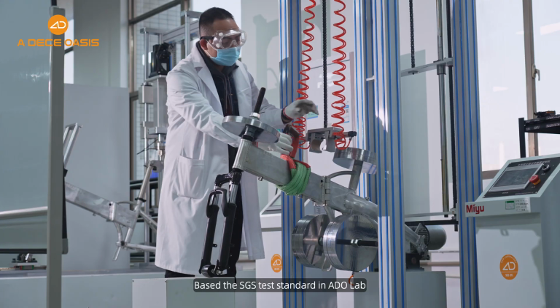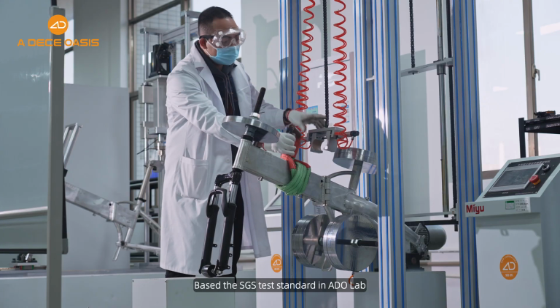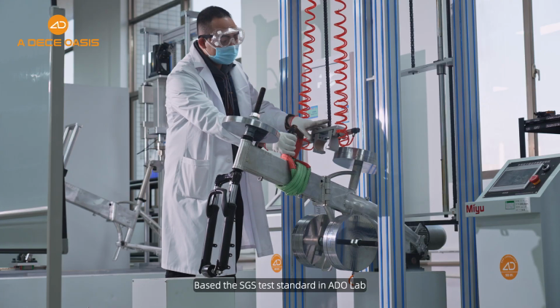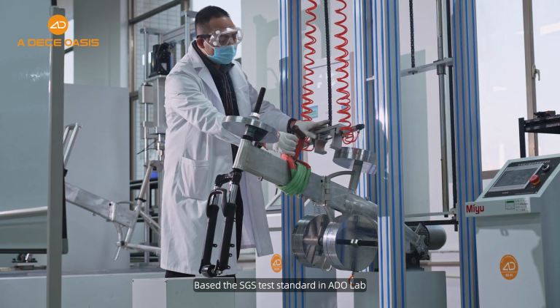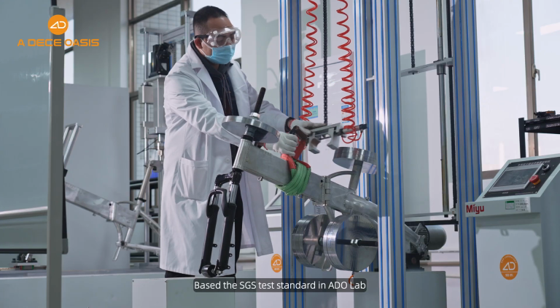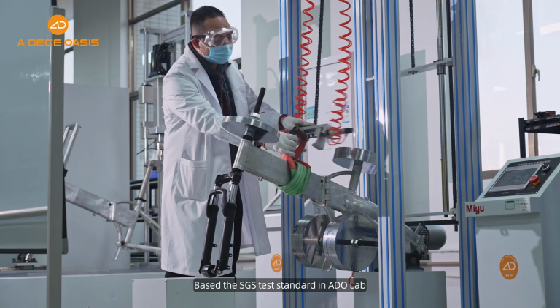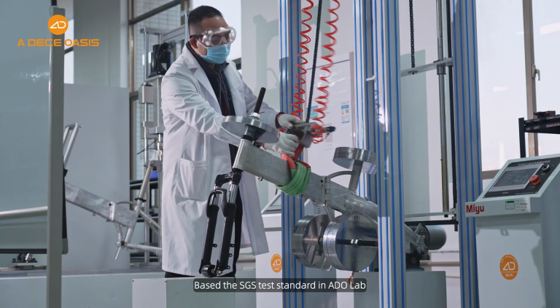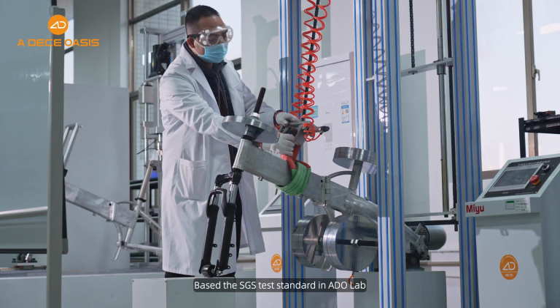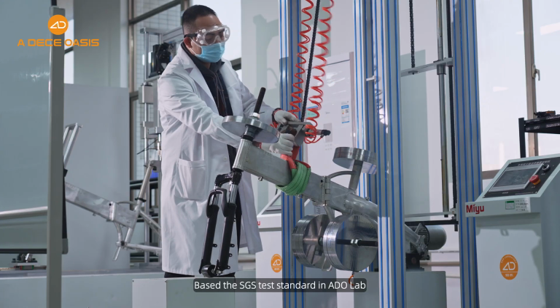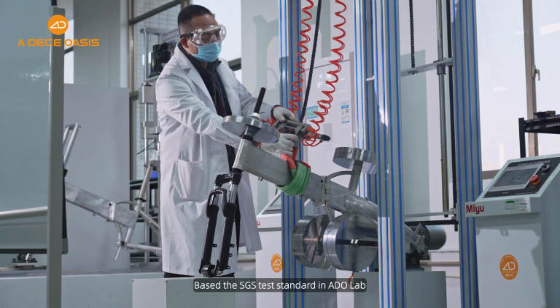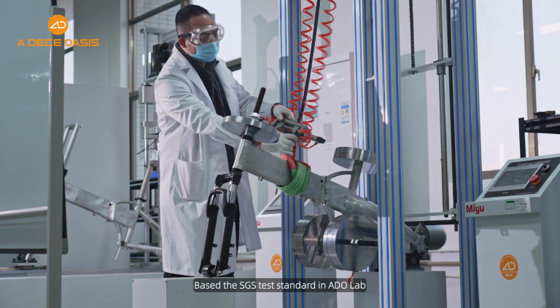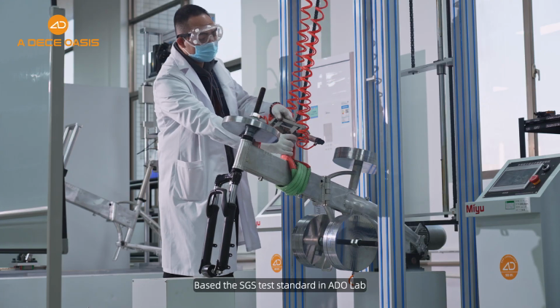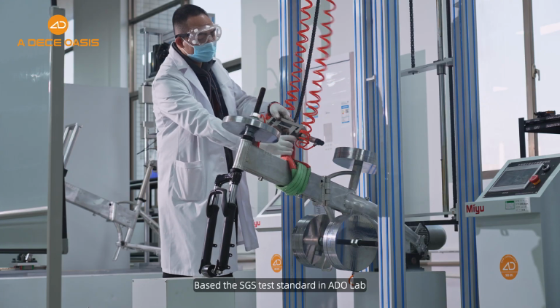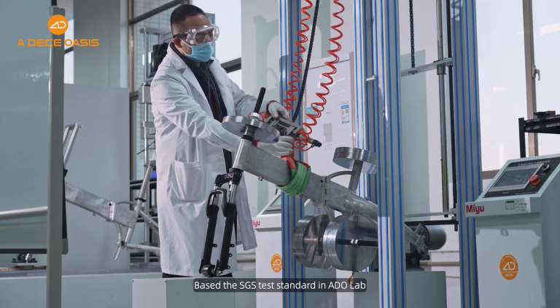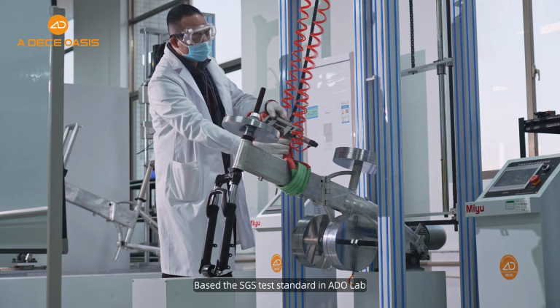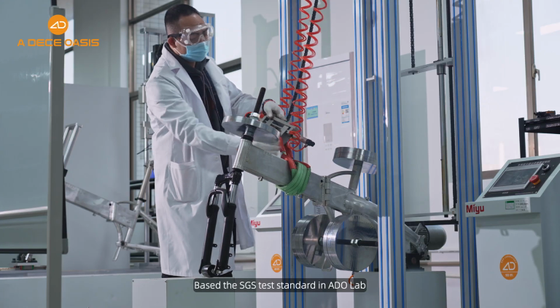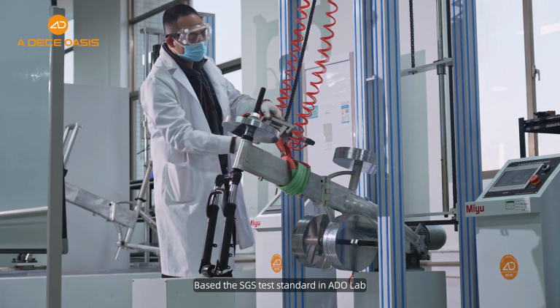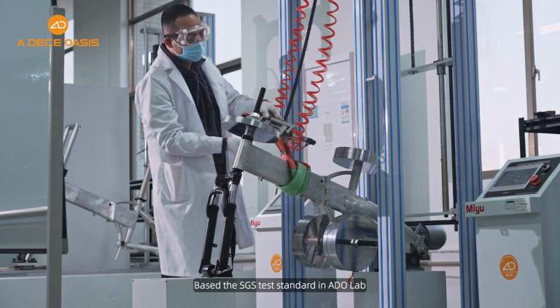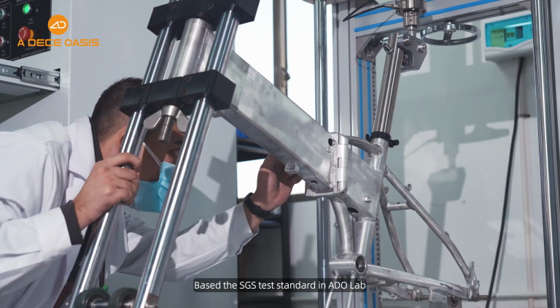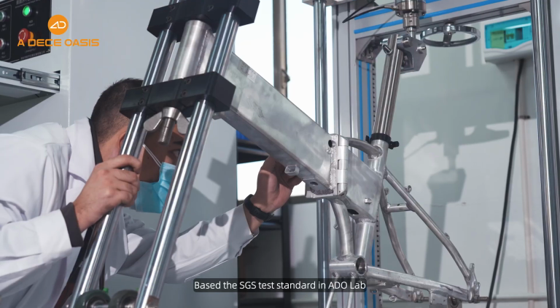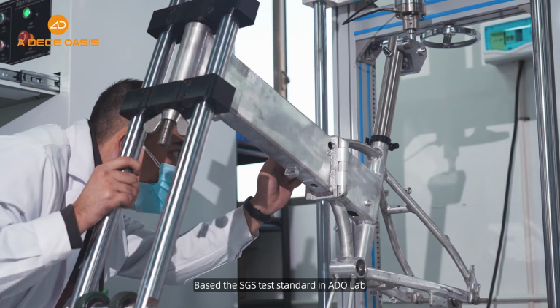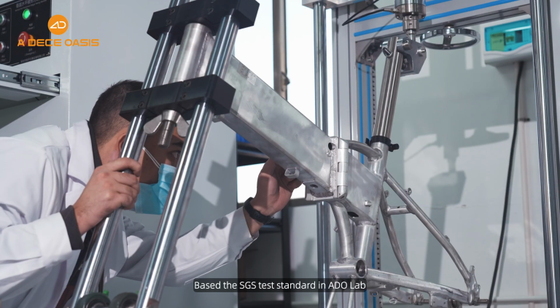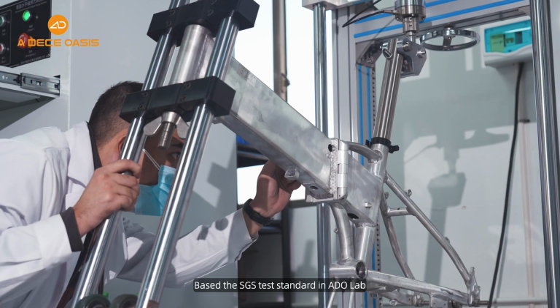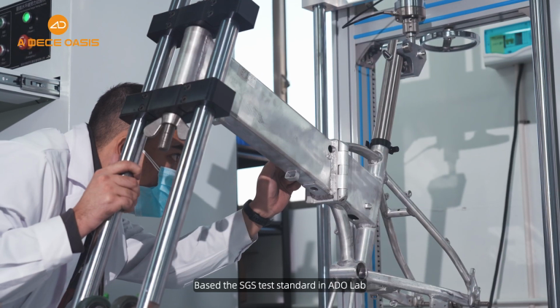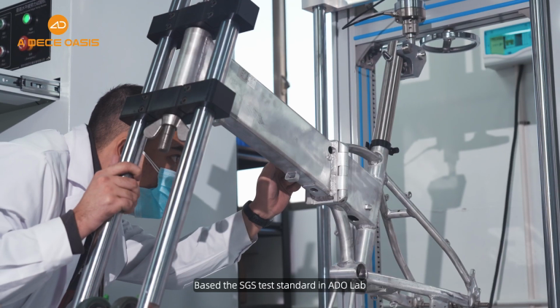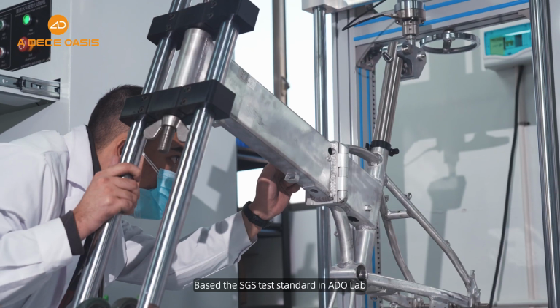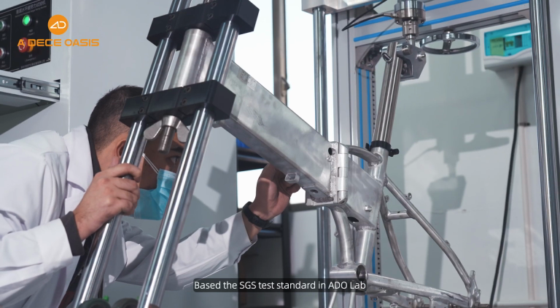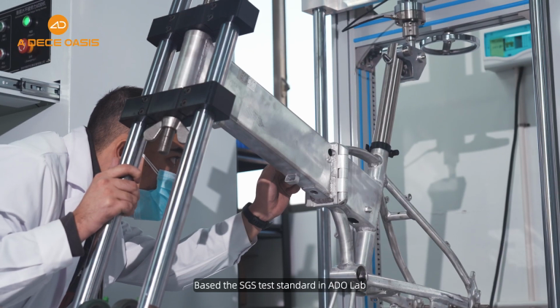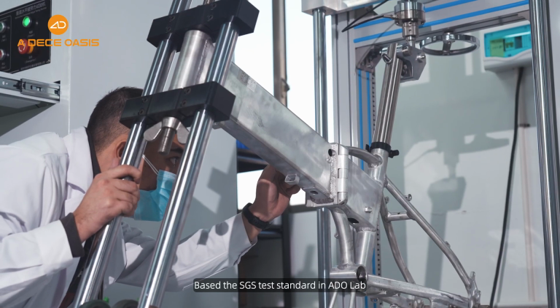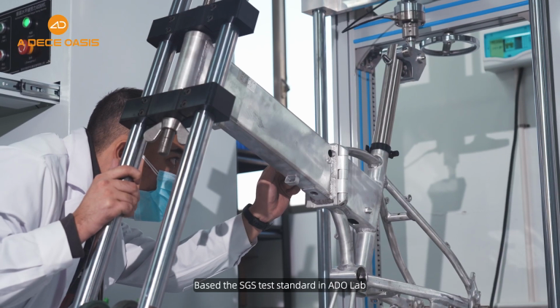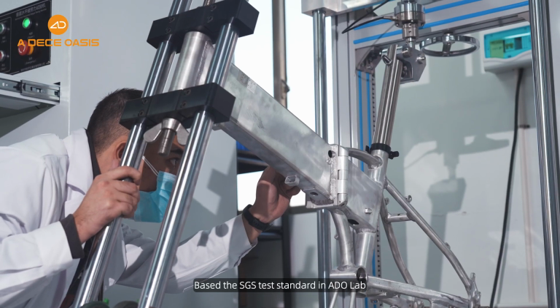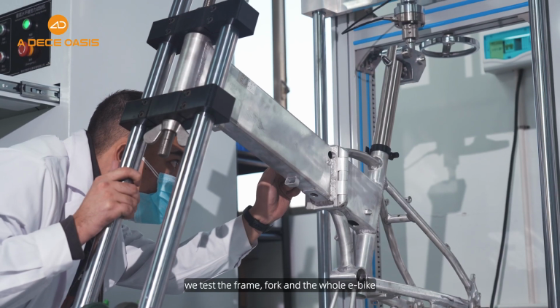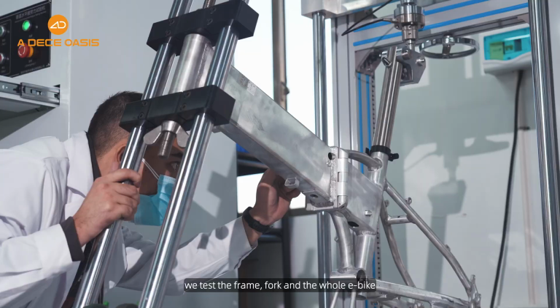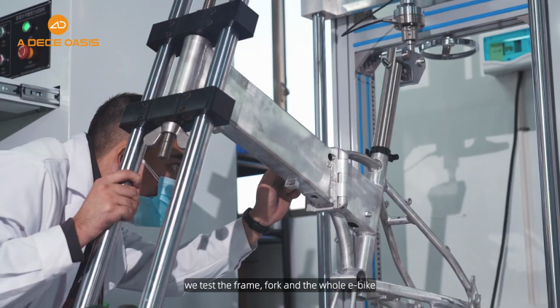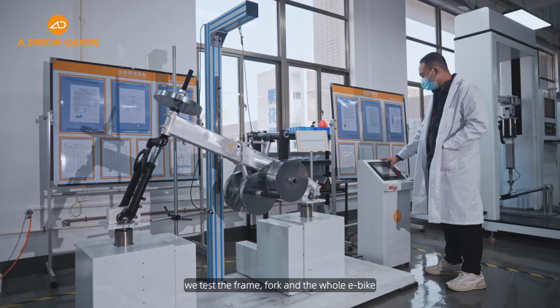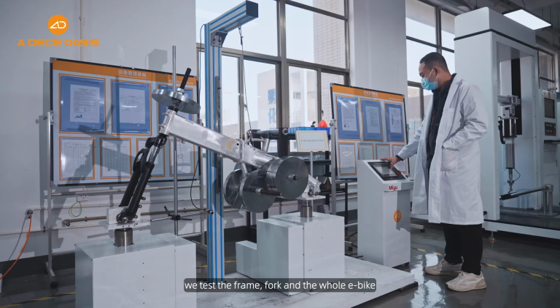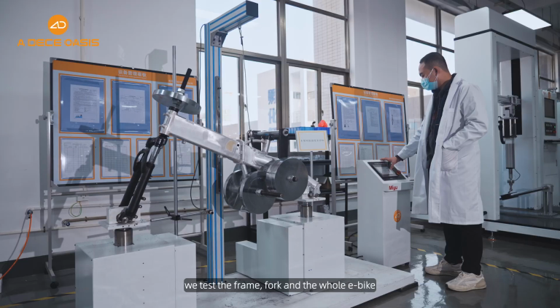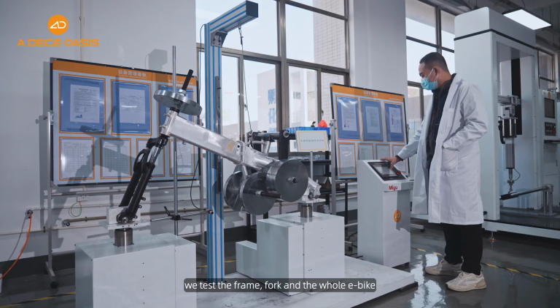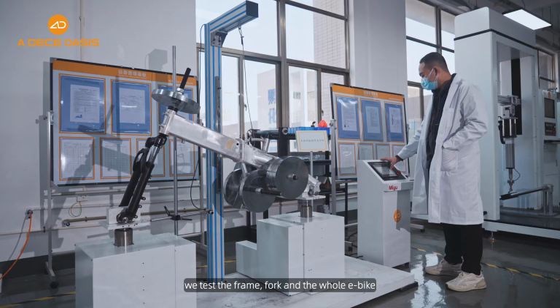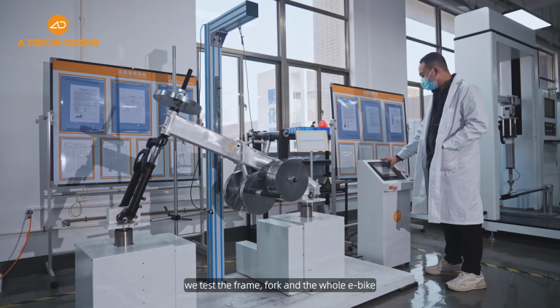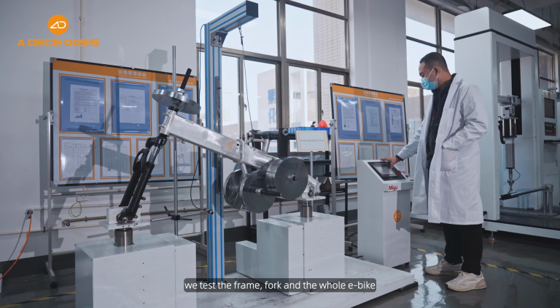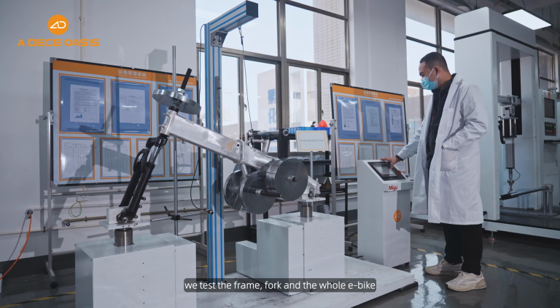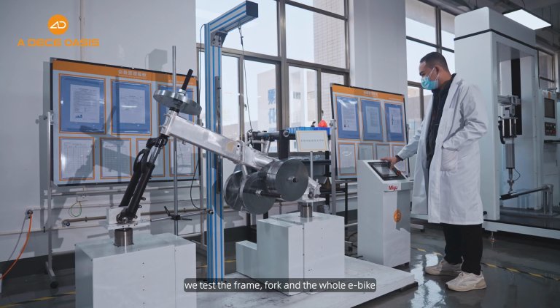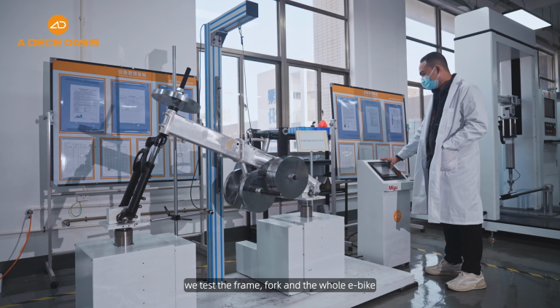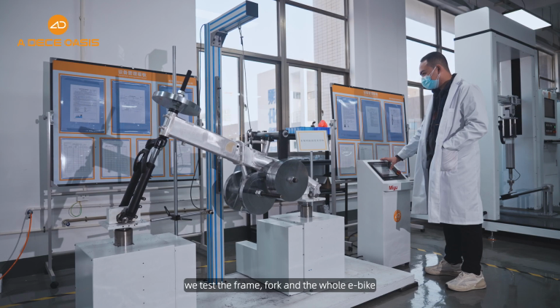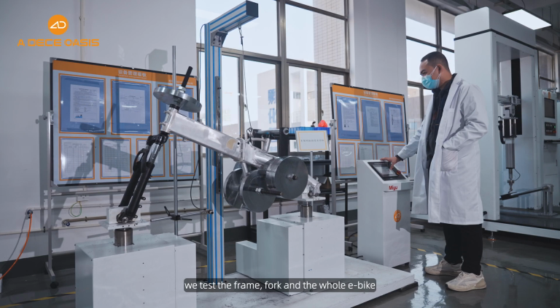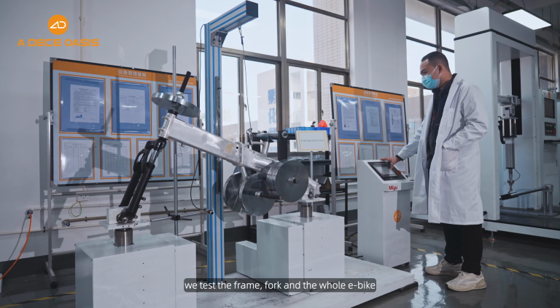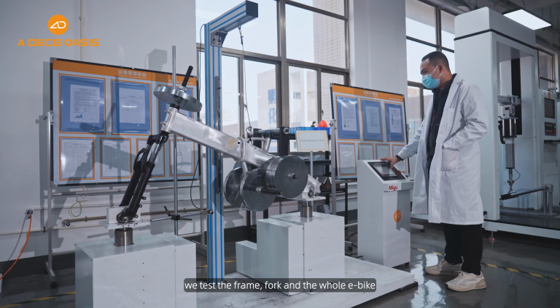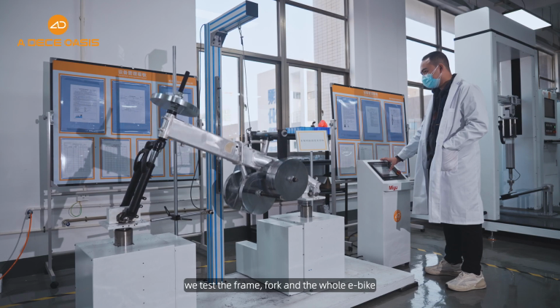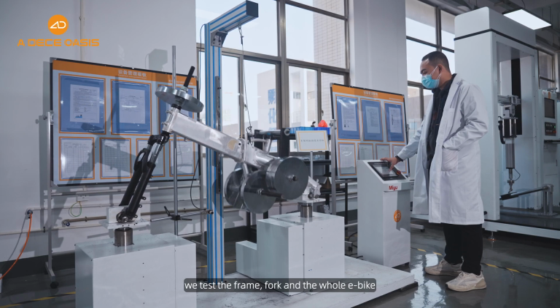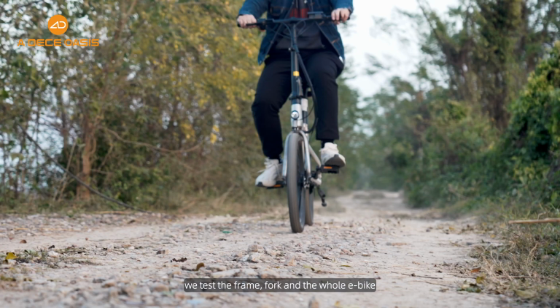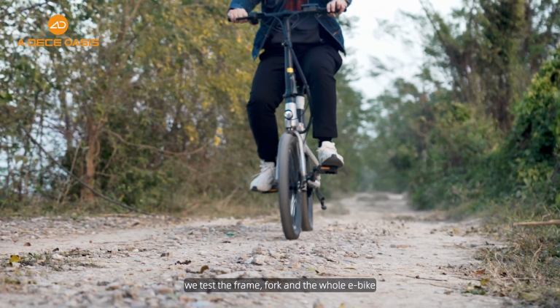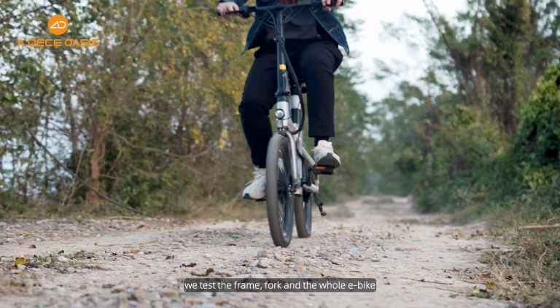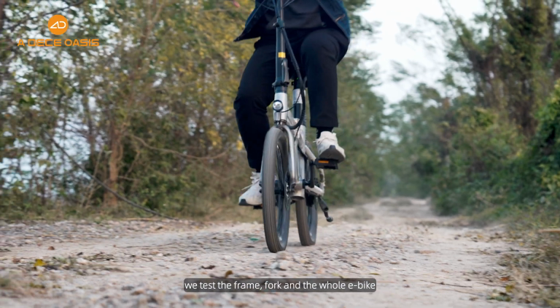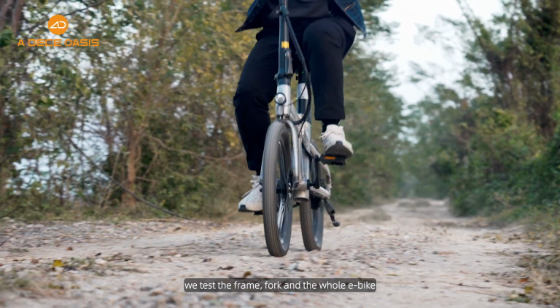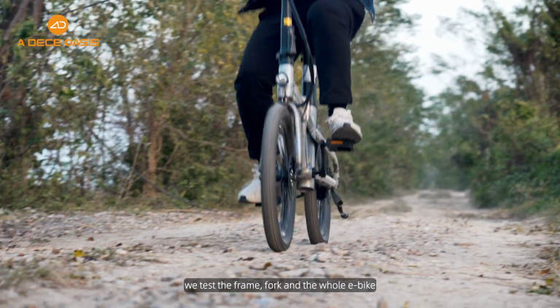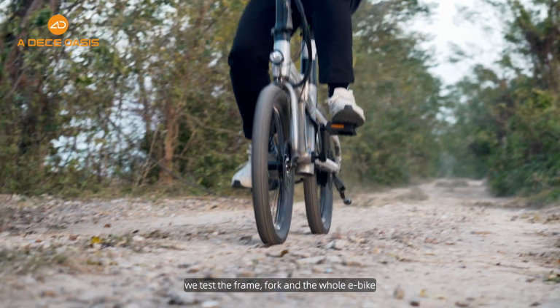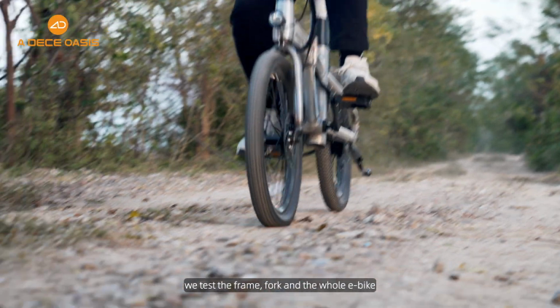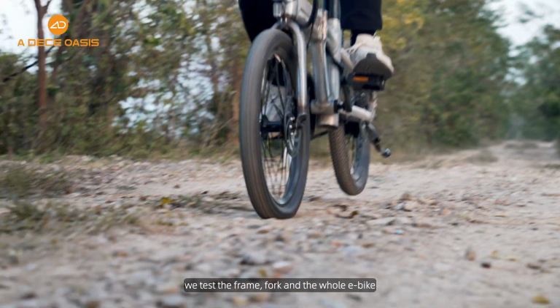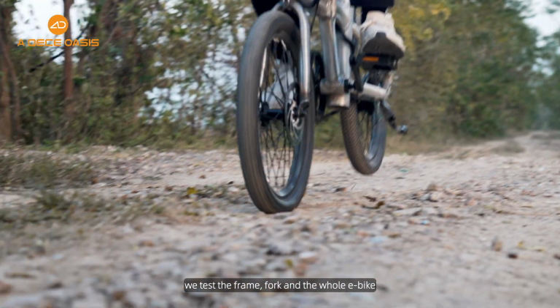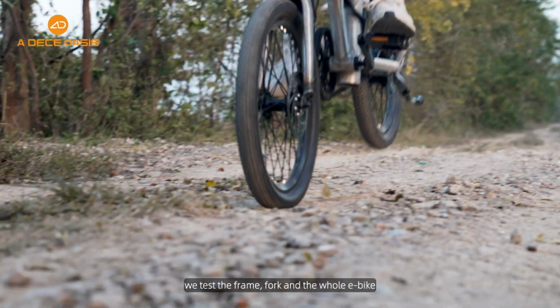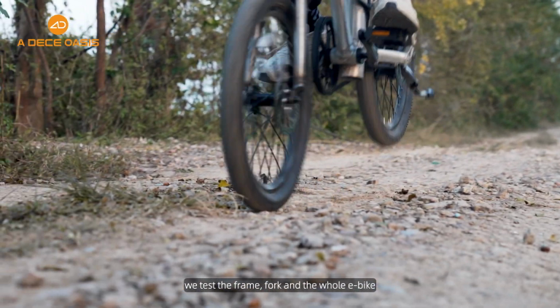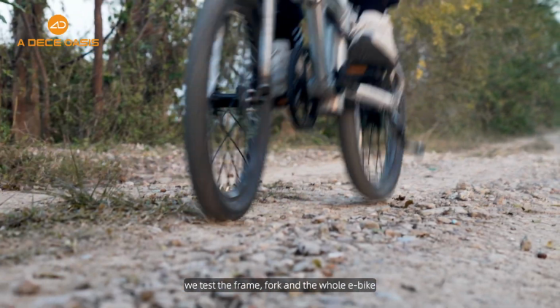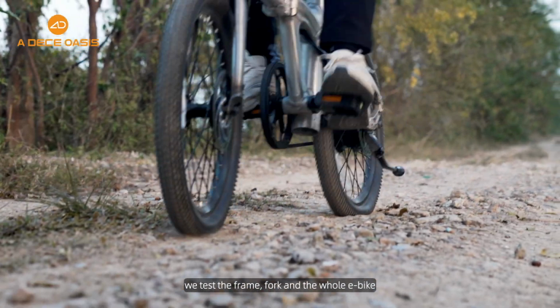As the SGS test standard in Adio lab, we test the frame, fork, and the whole e-bike.